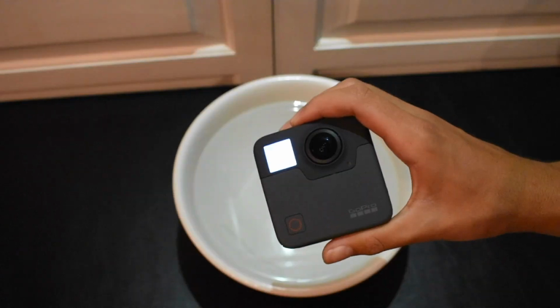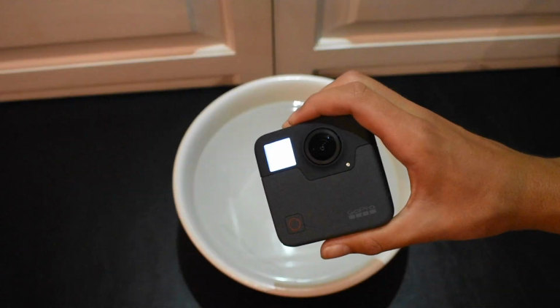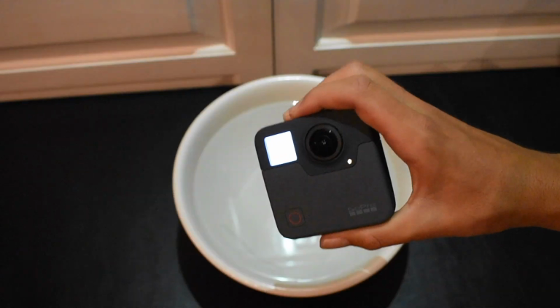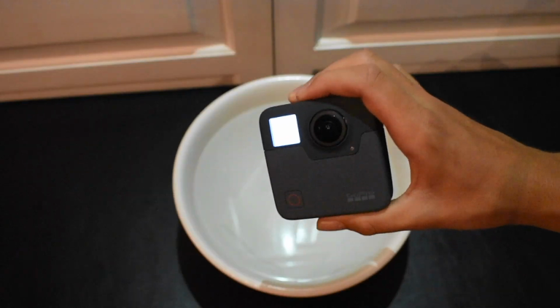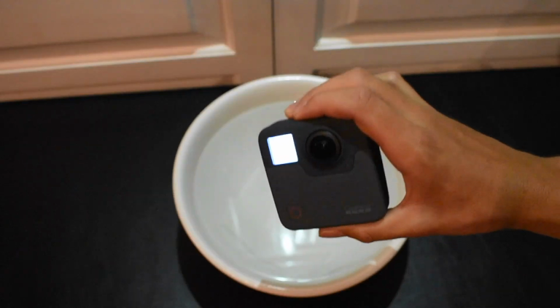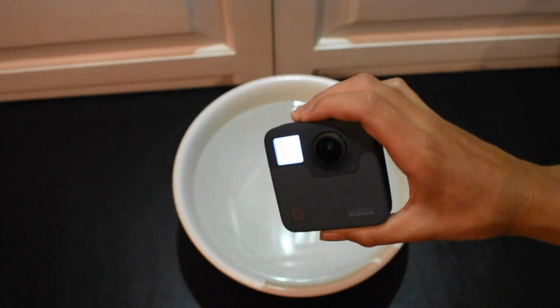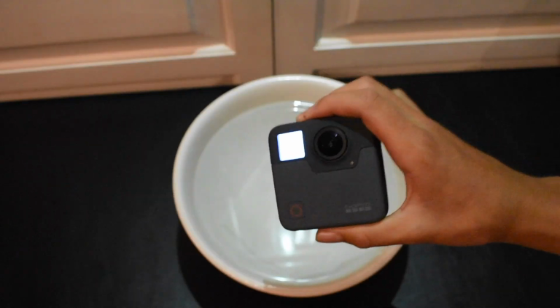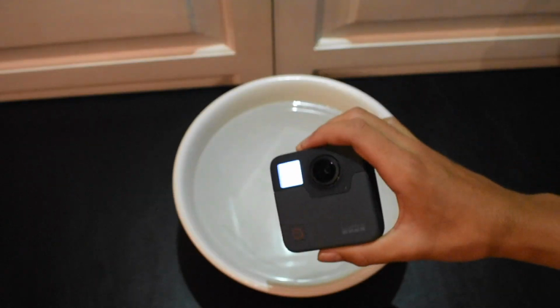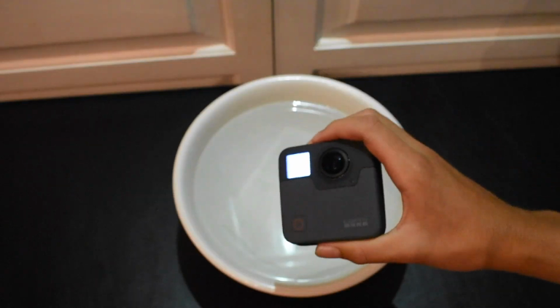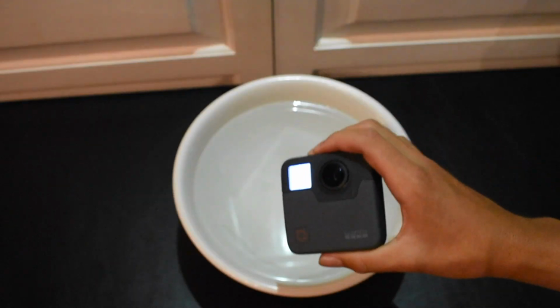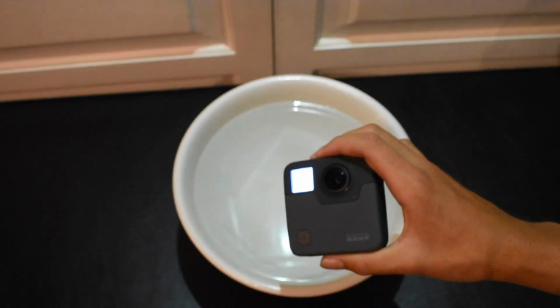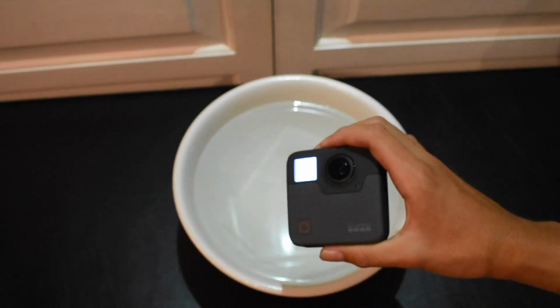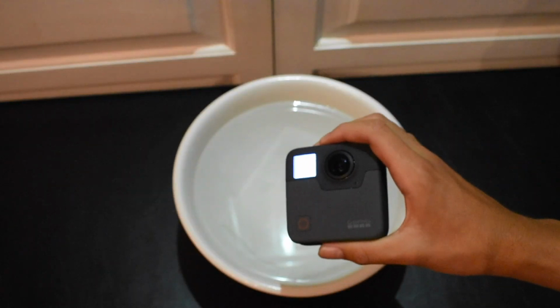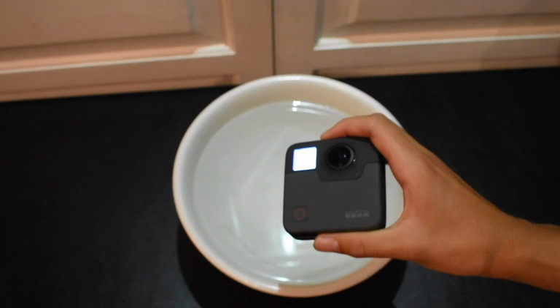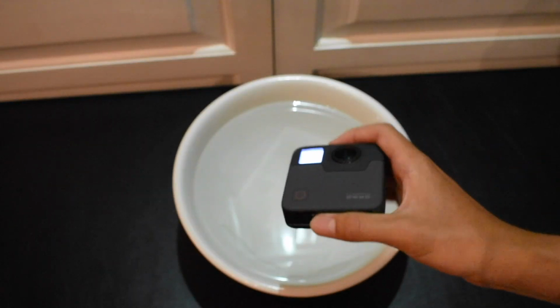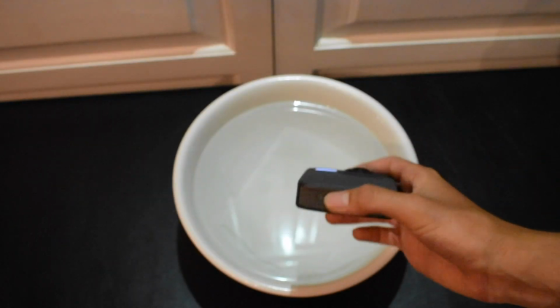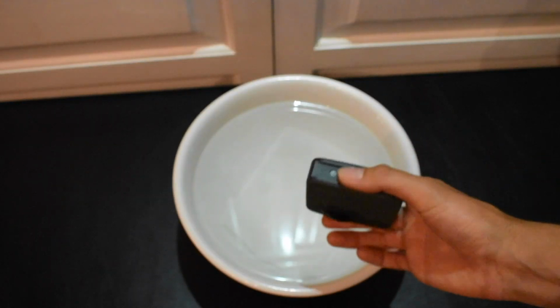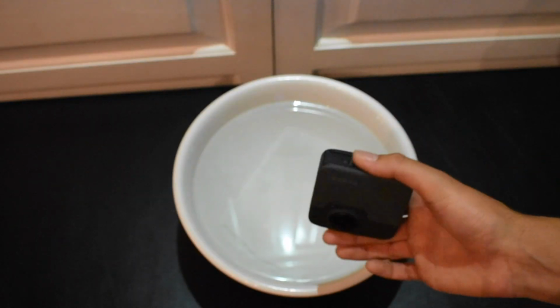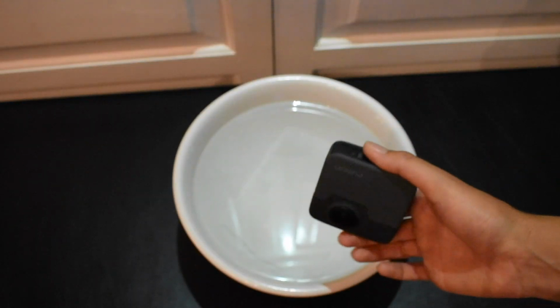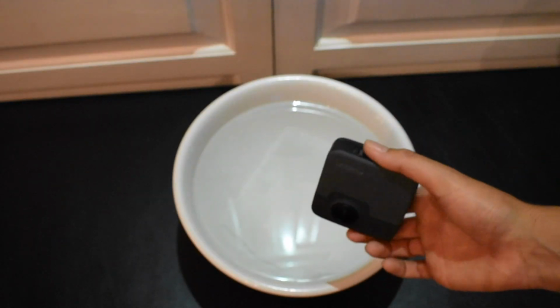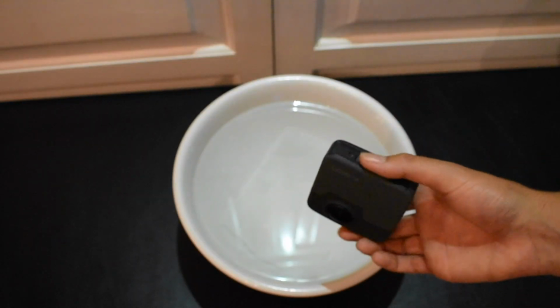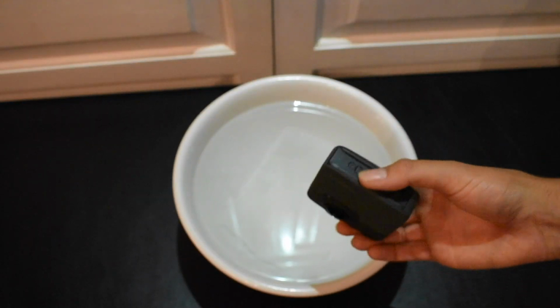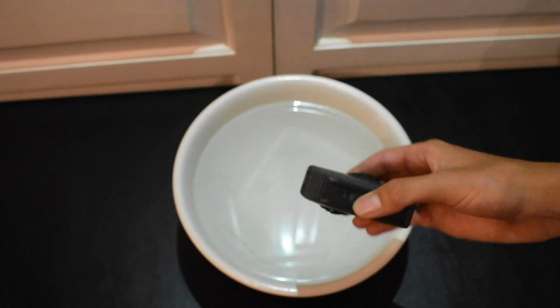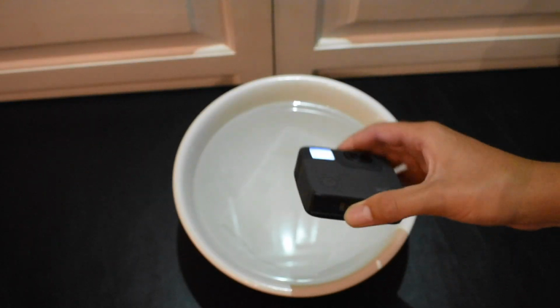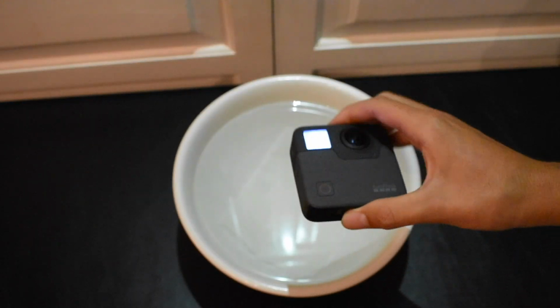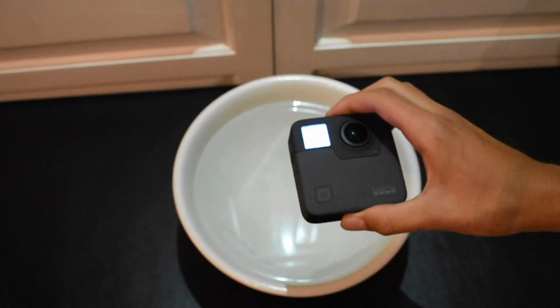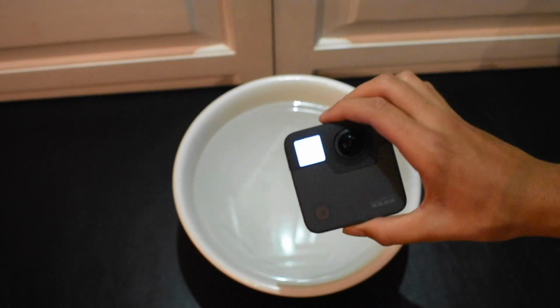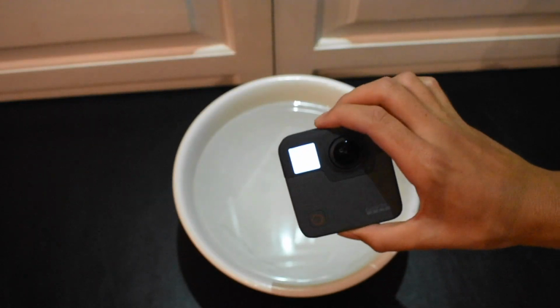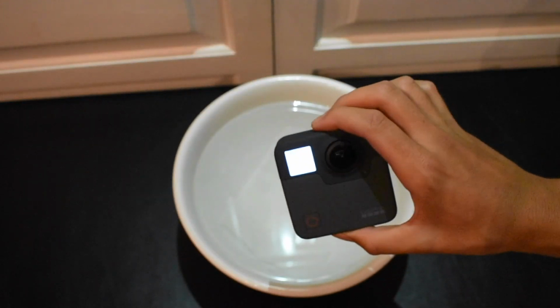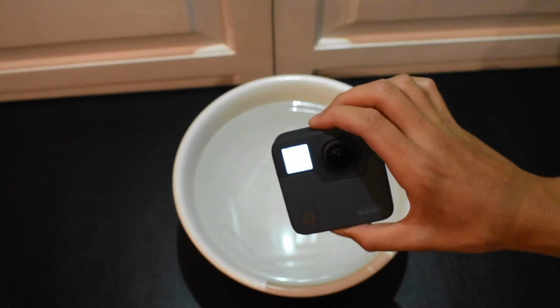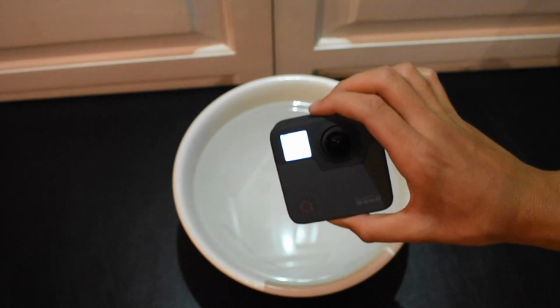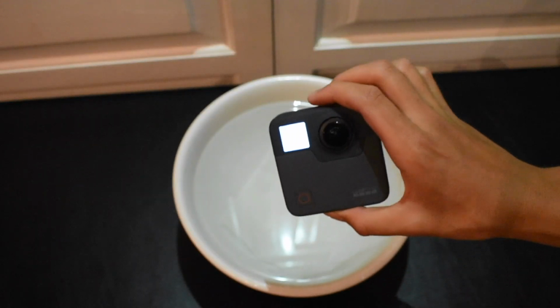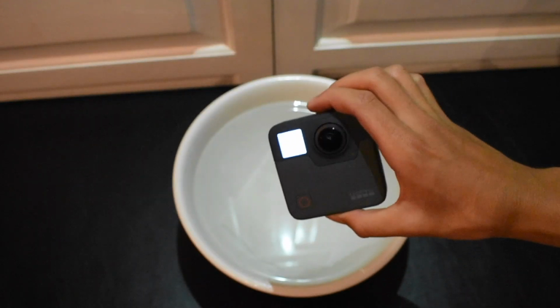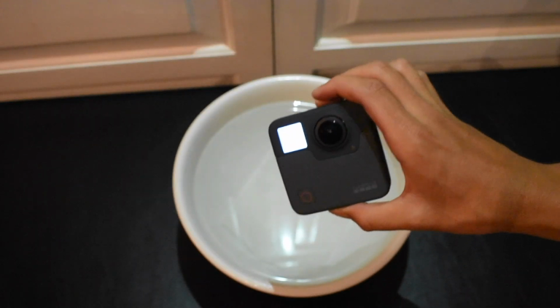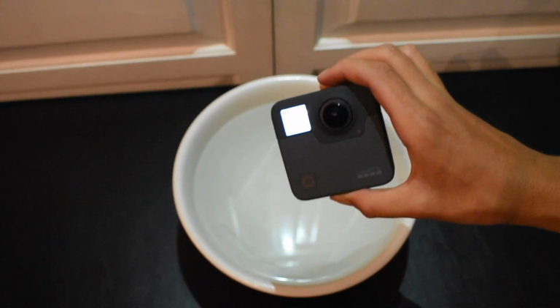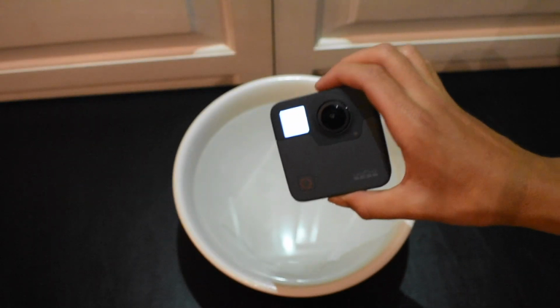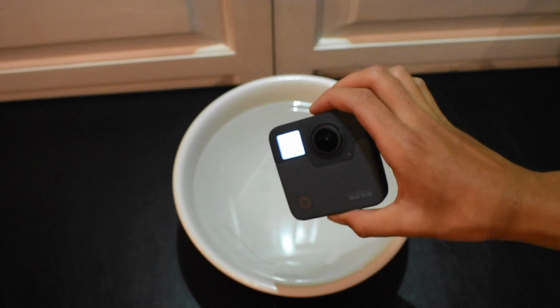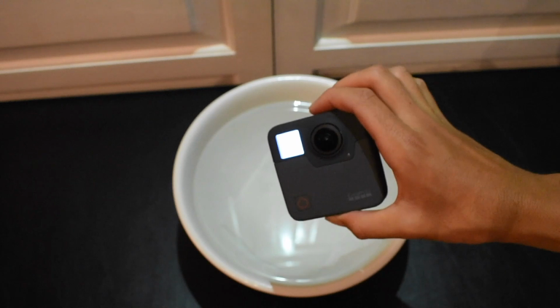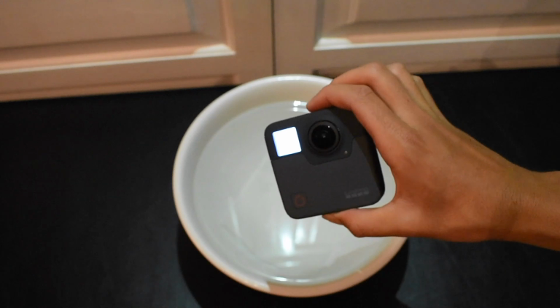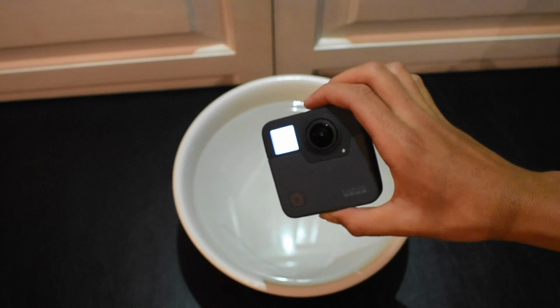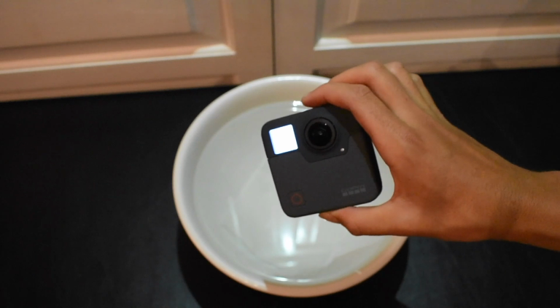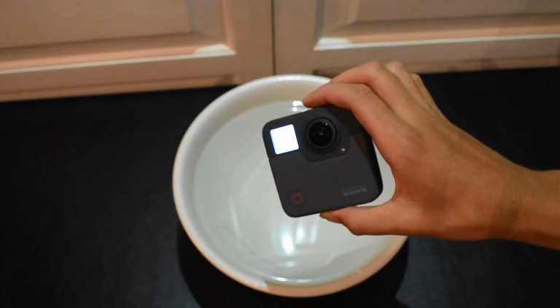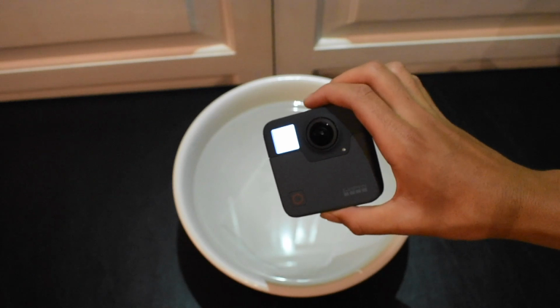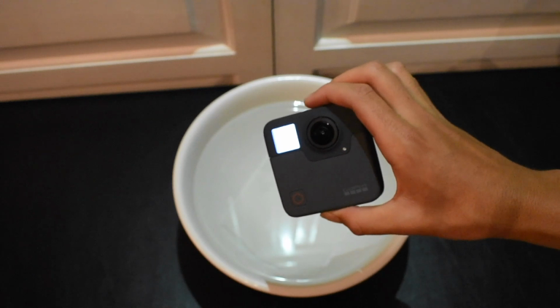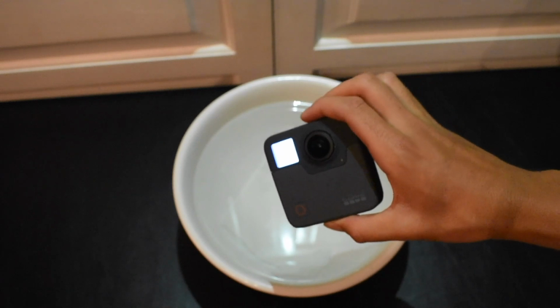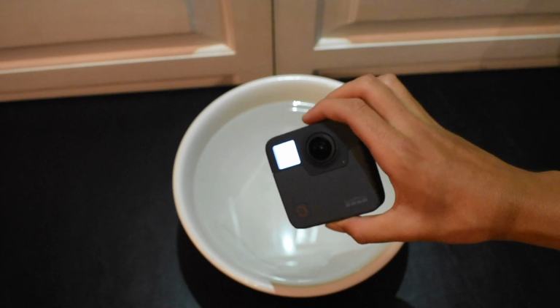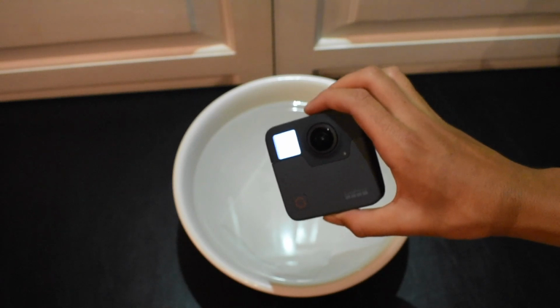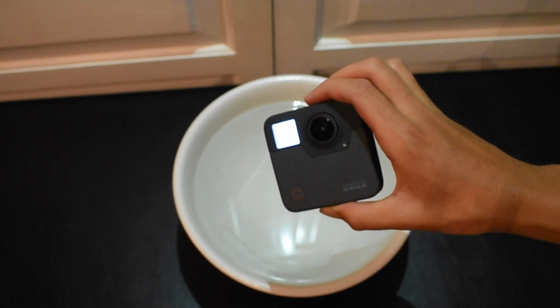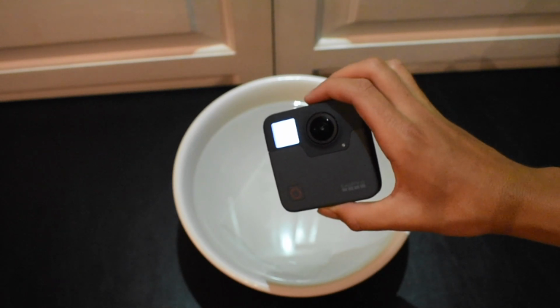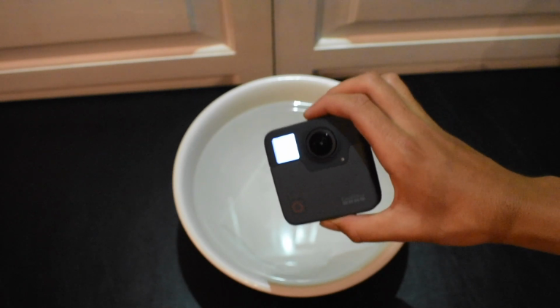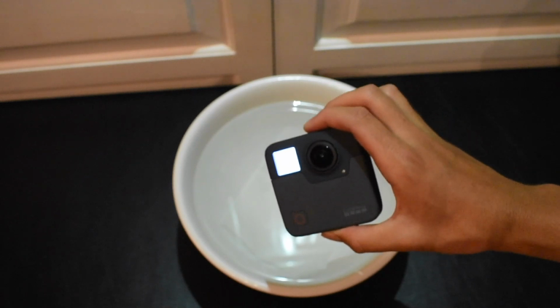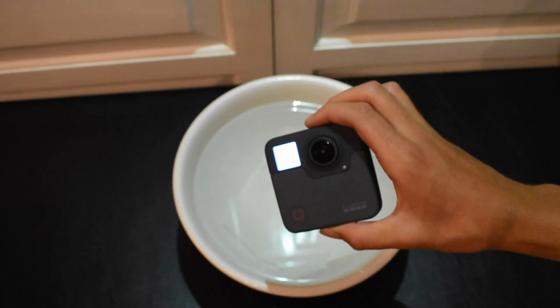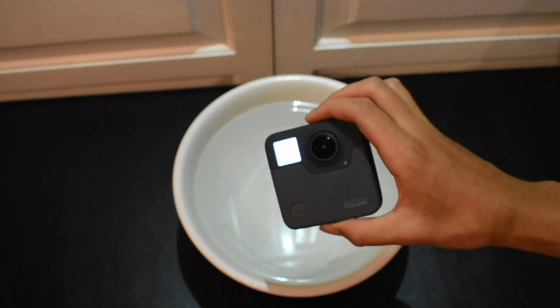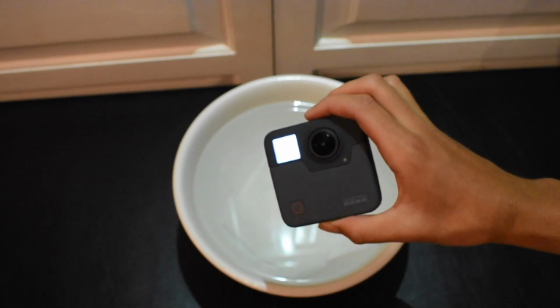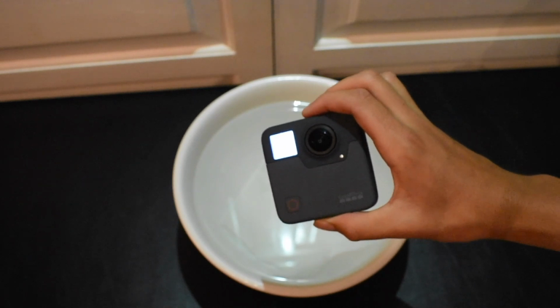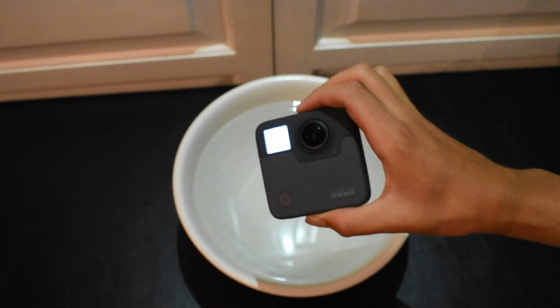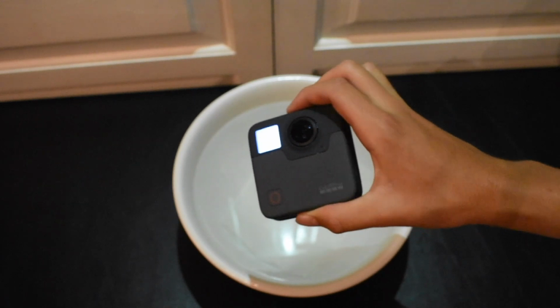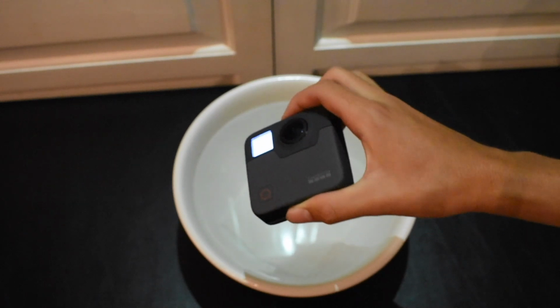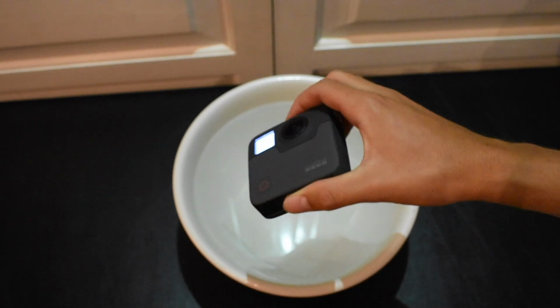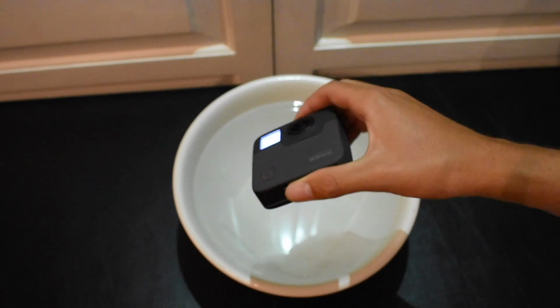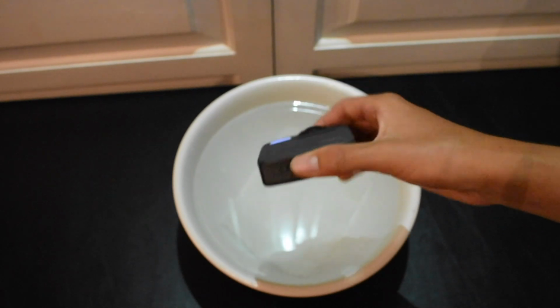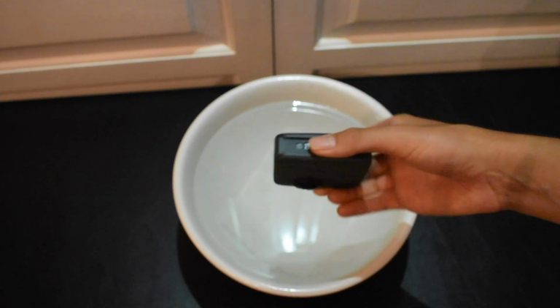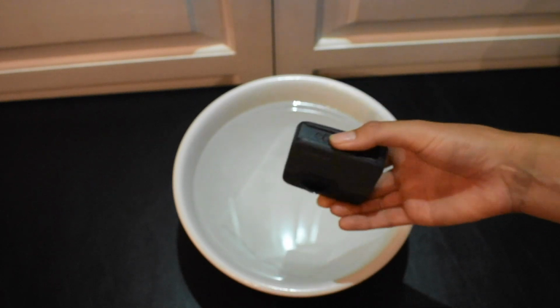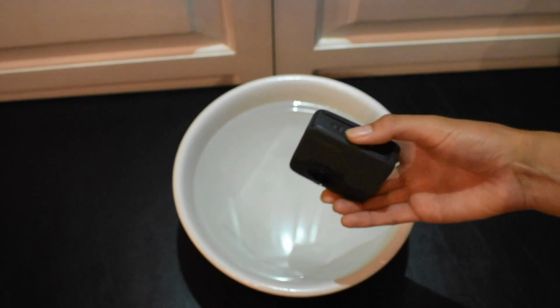For the final test, I'm going to stick it in the water for 15 minutes. Let's see how it does.